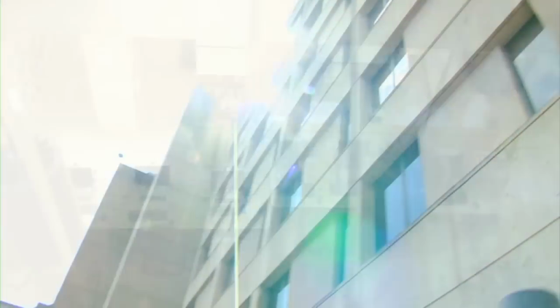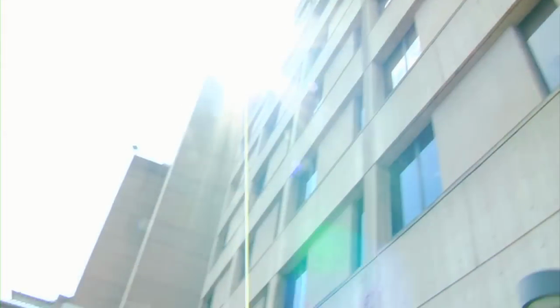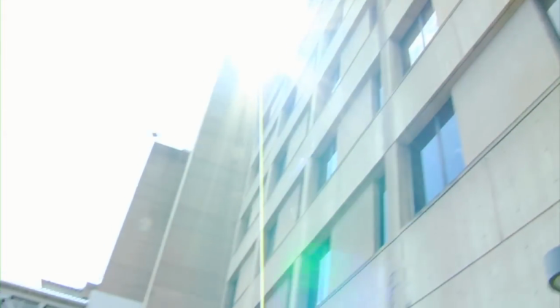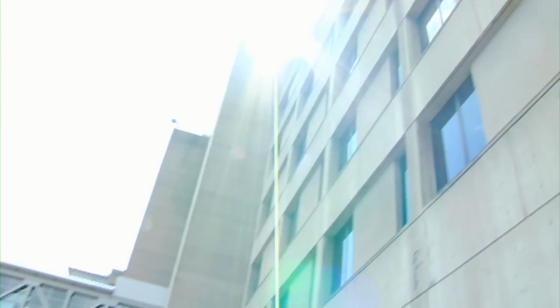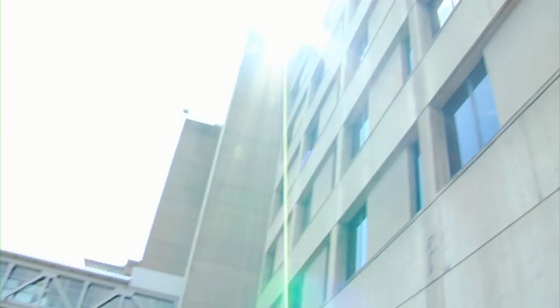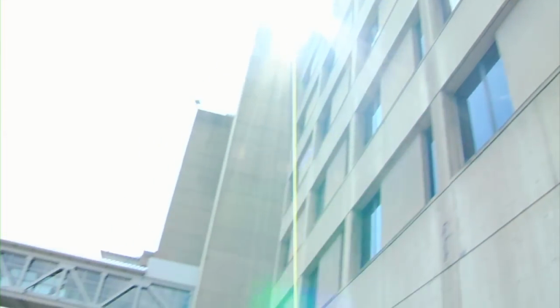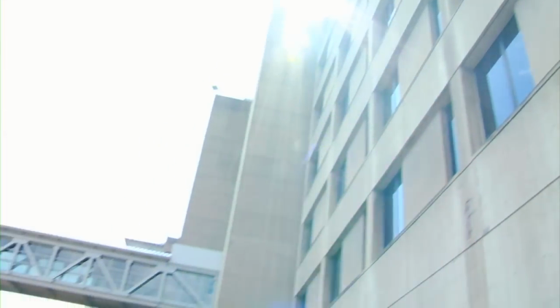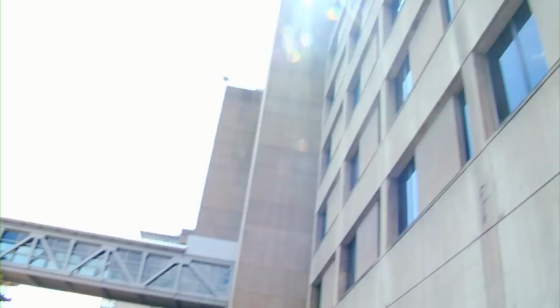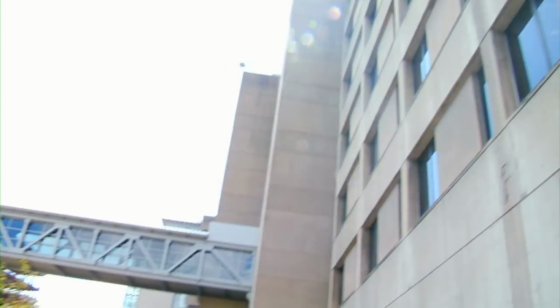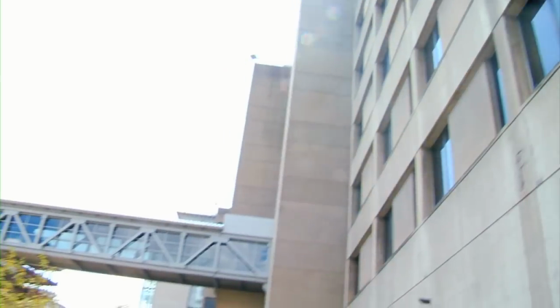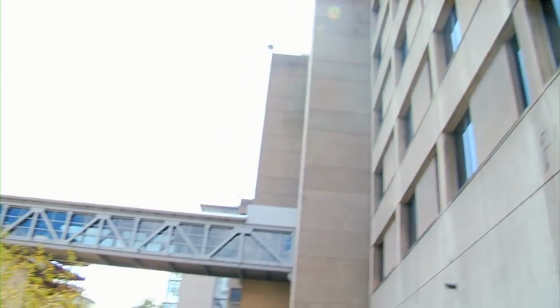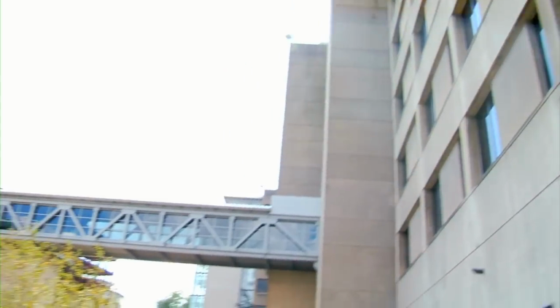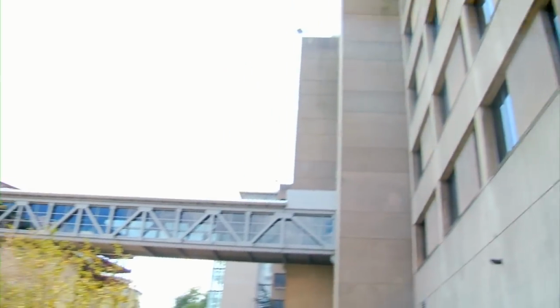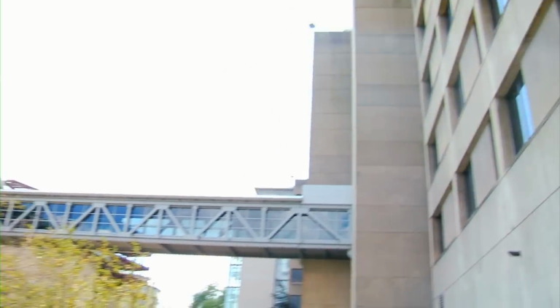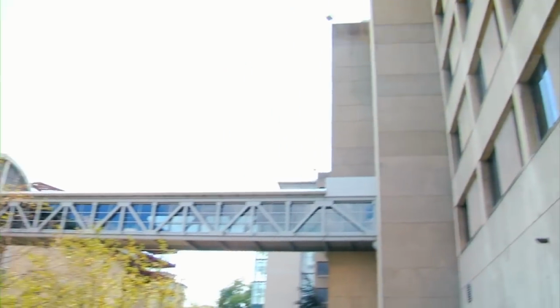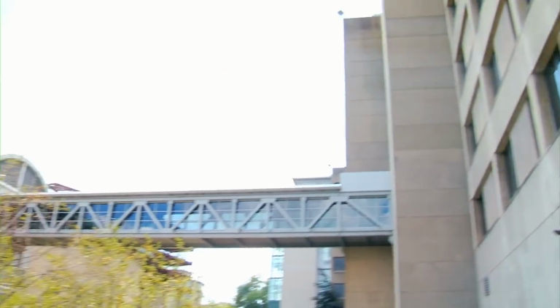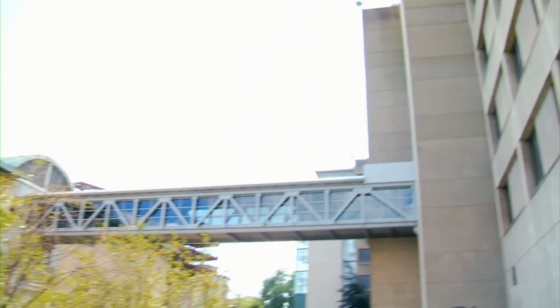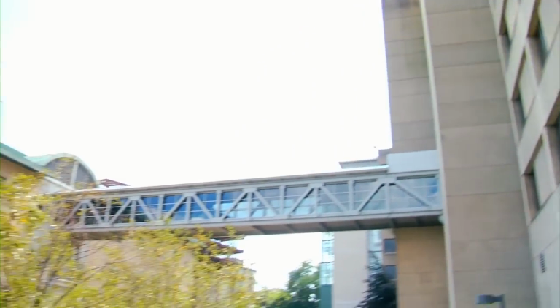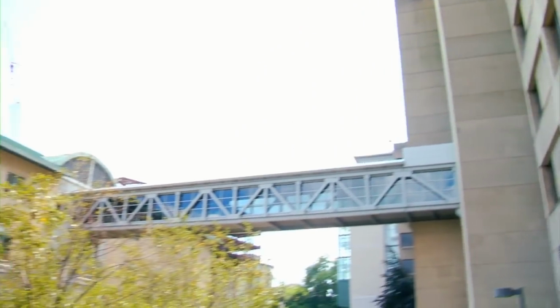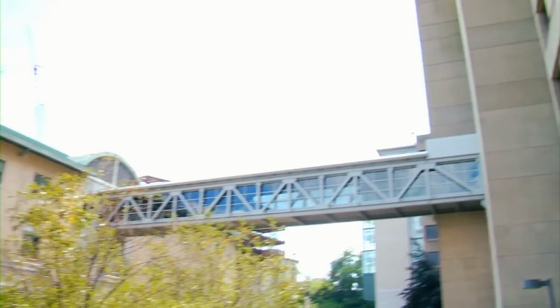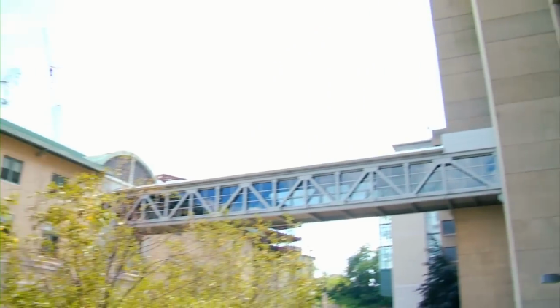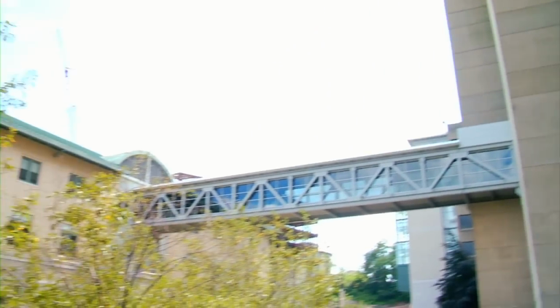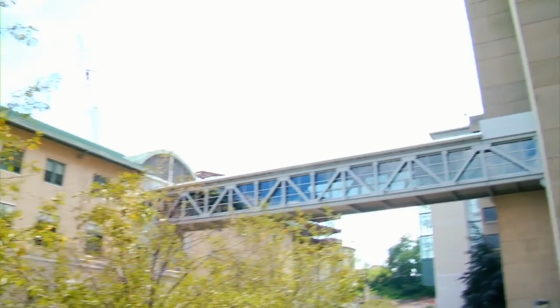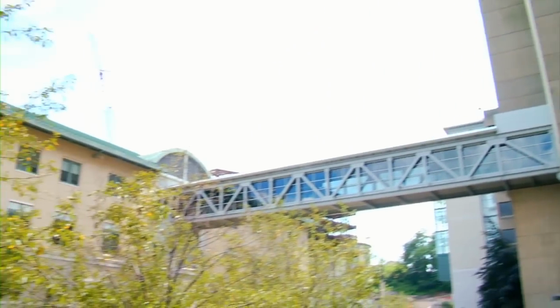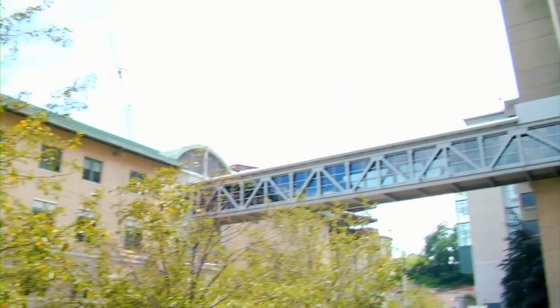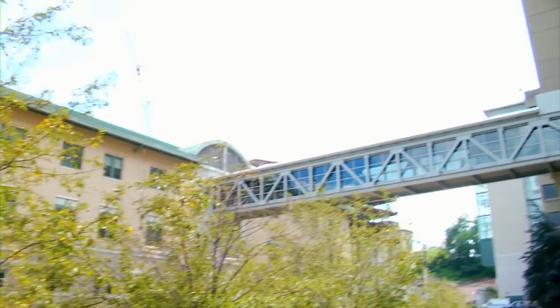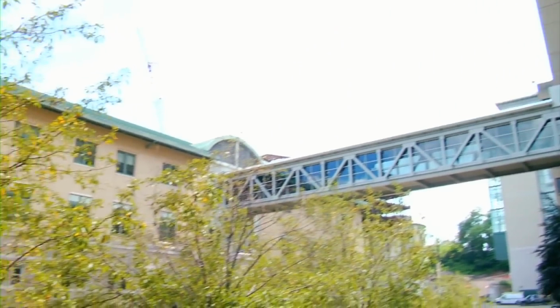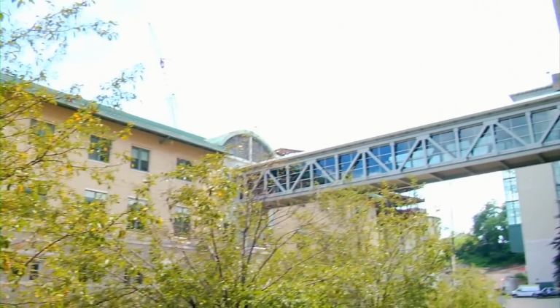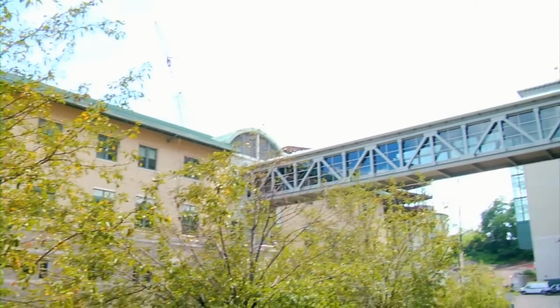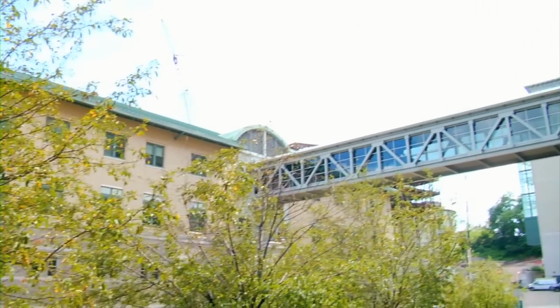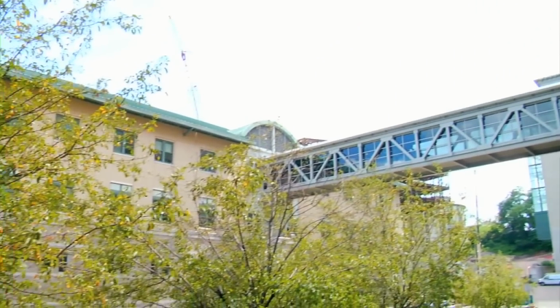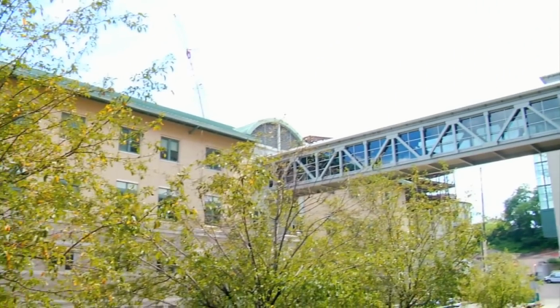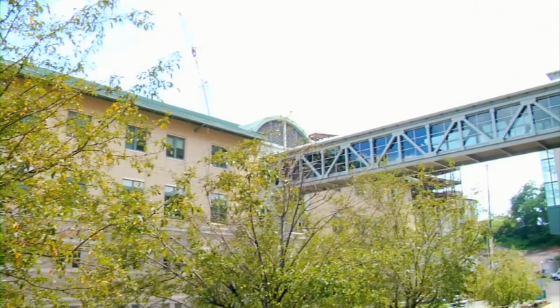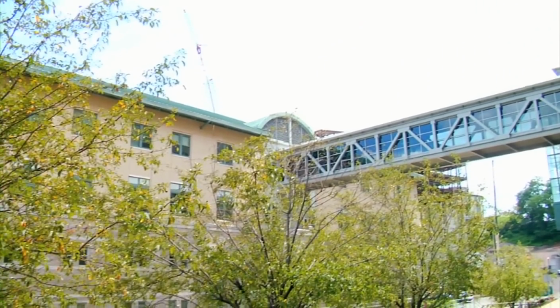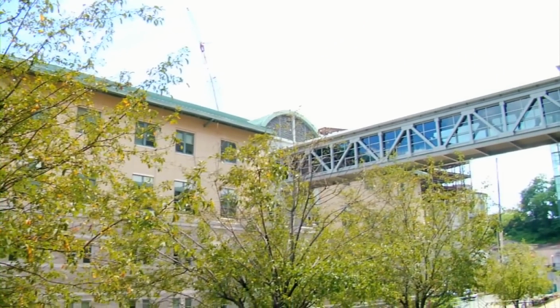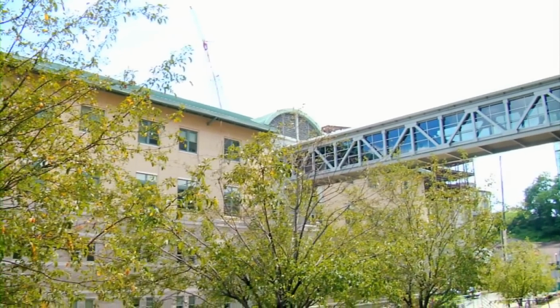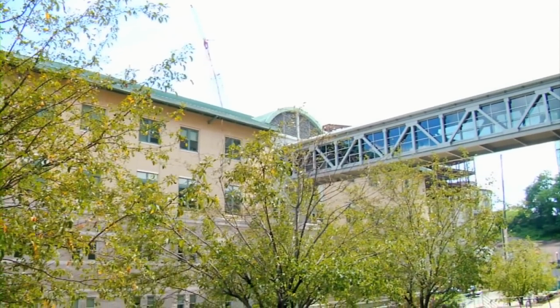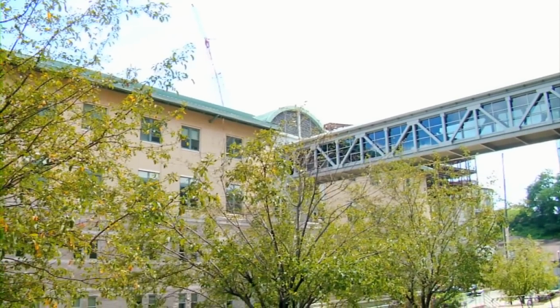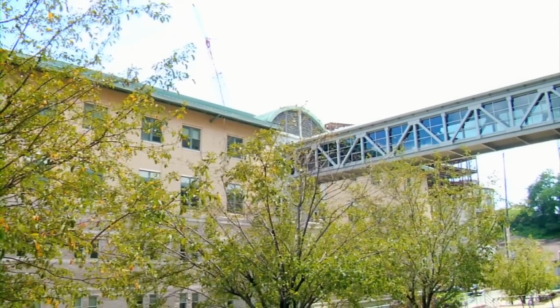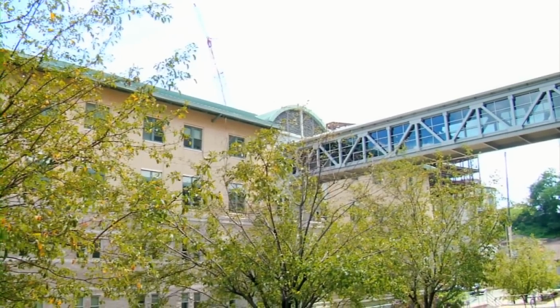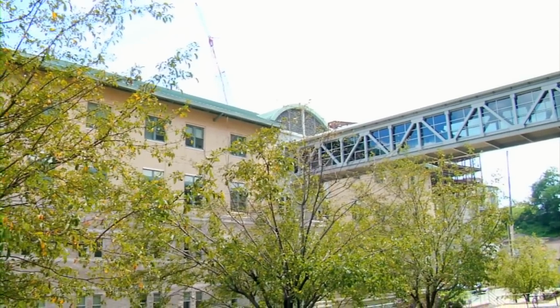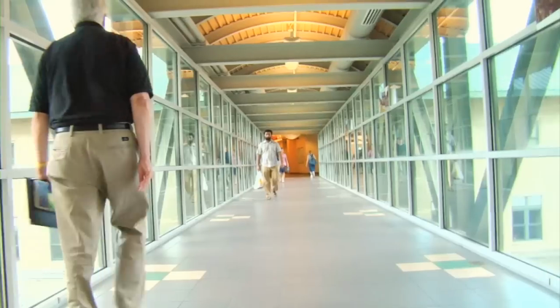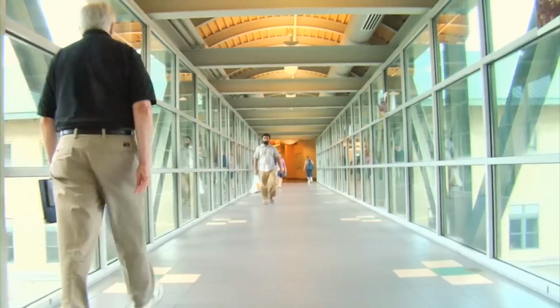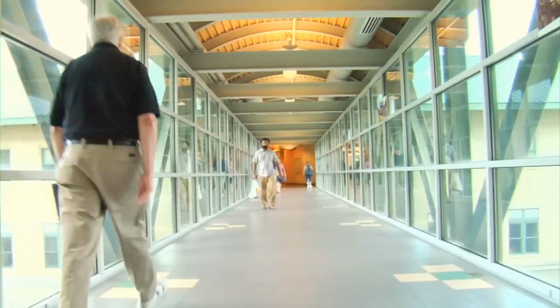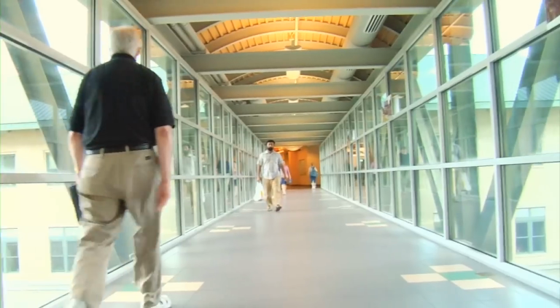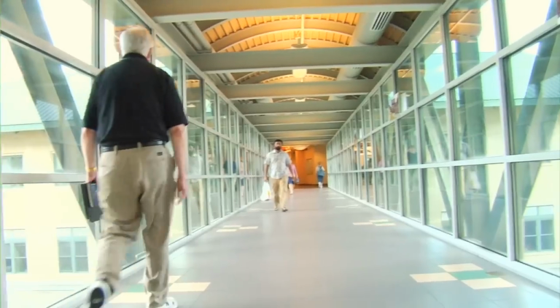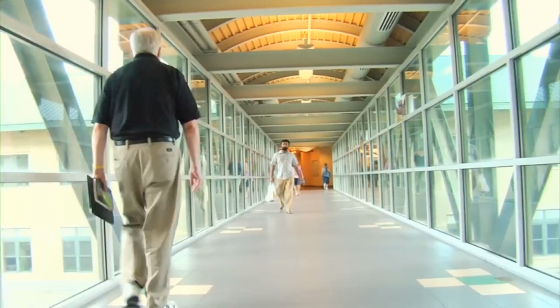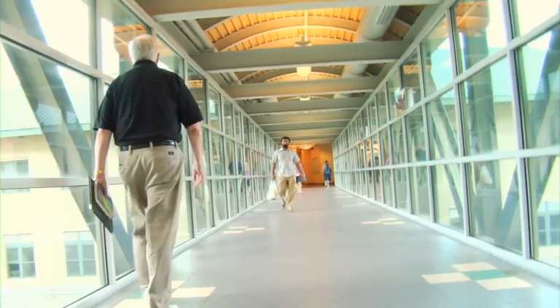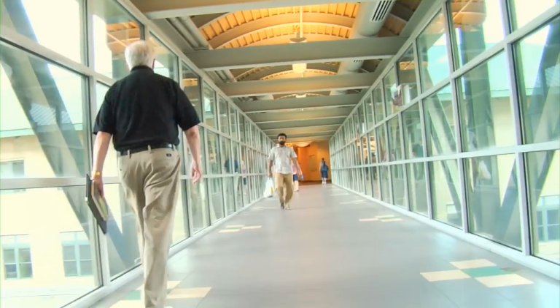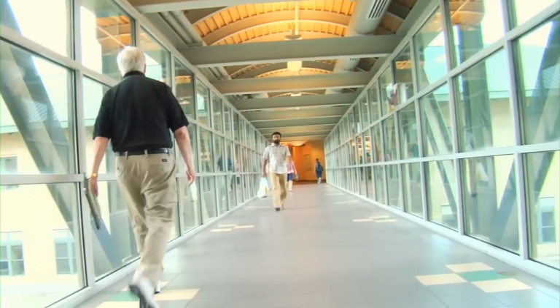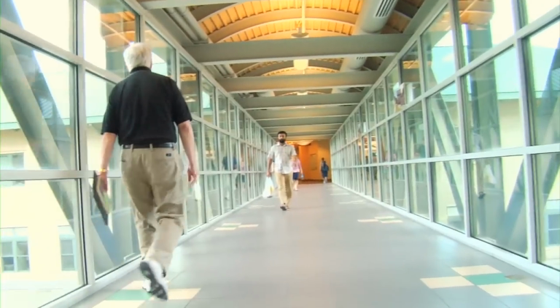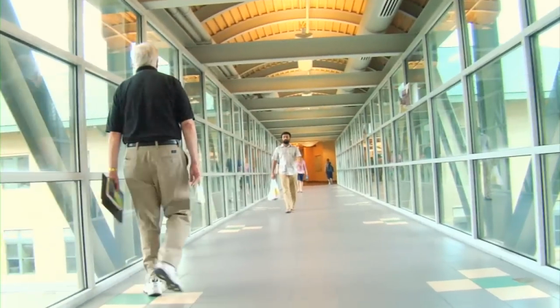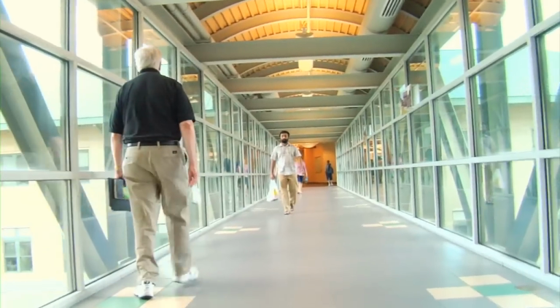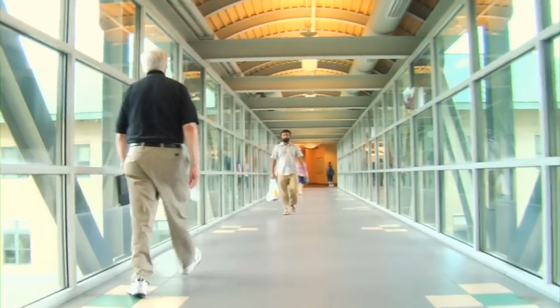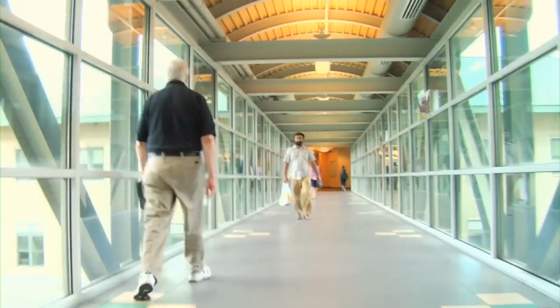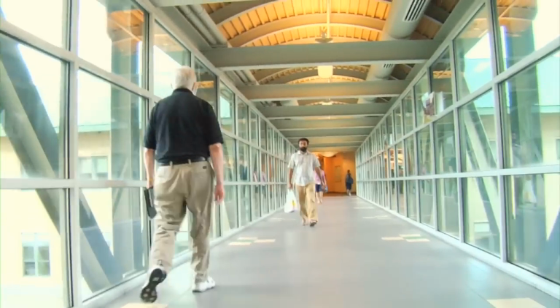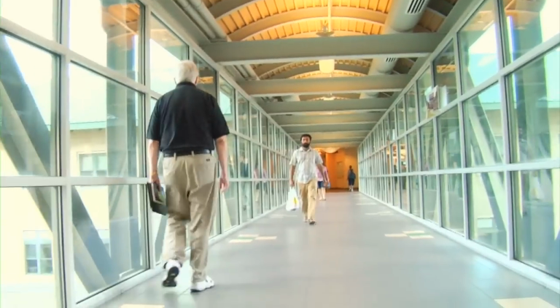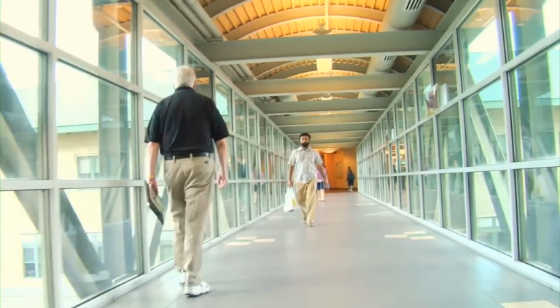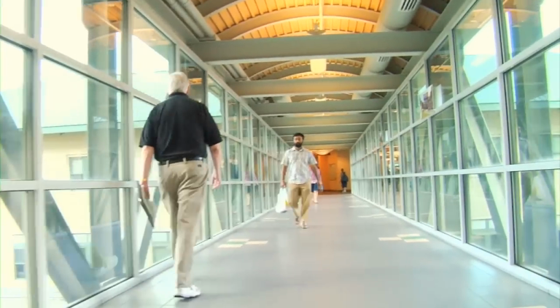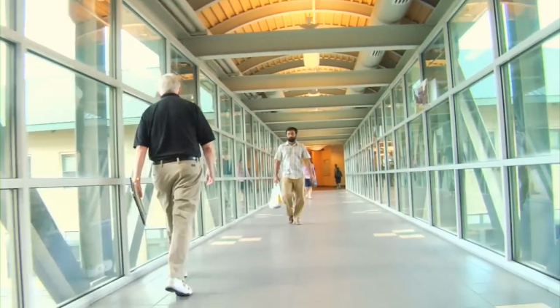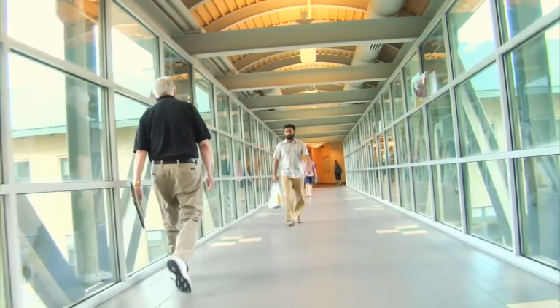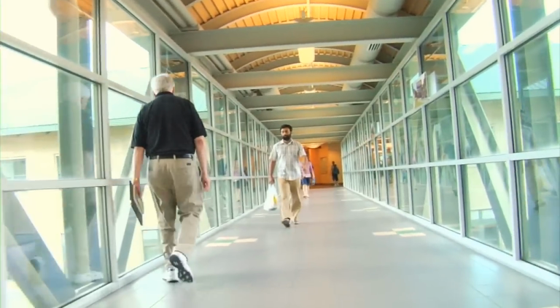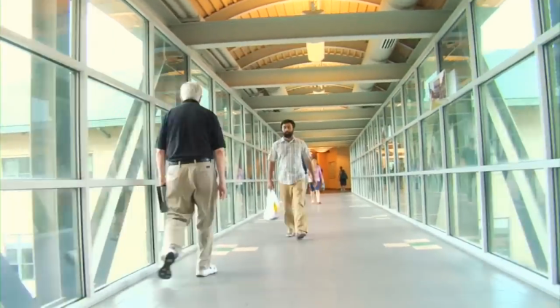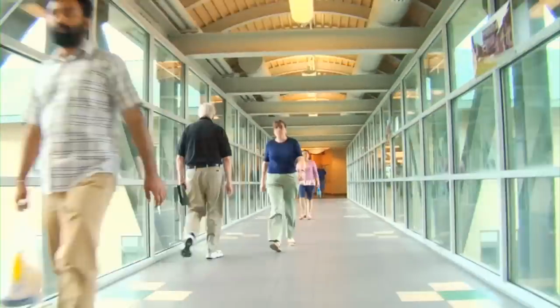Also on the fourth floor, there's a skyway bridge that goes over to Newell Simon Hall, which is where we have a lot of our other technical studies.